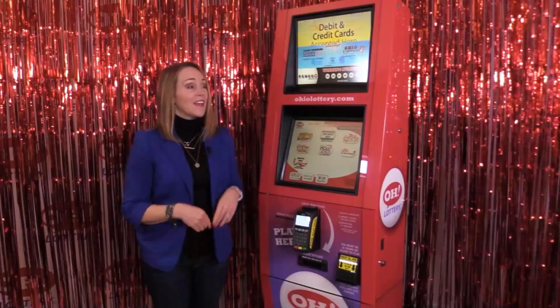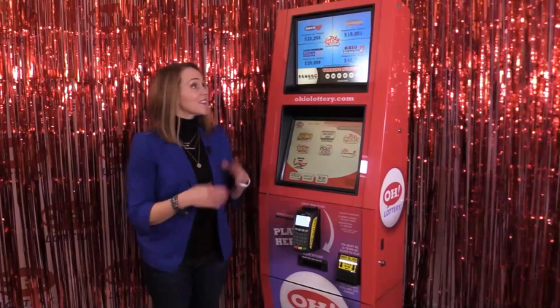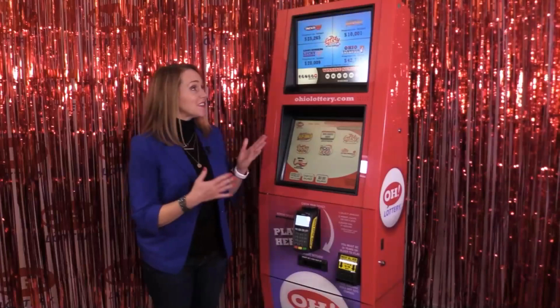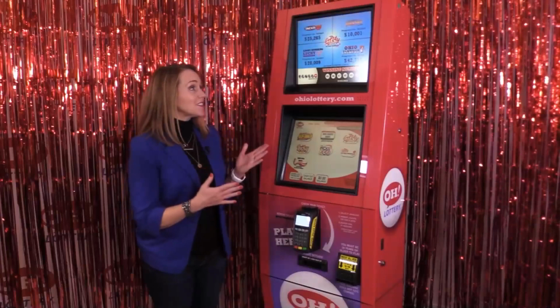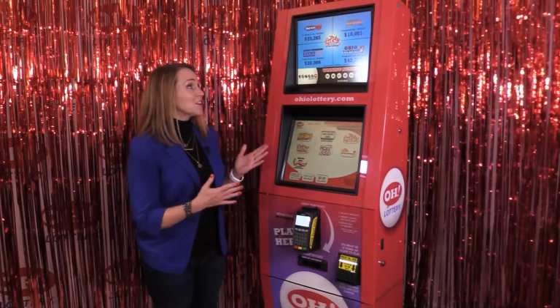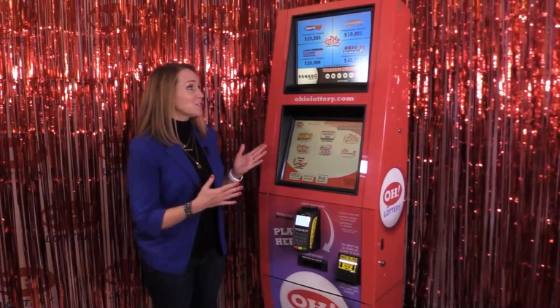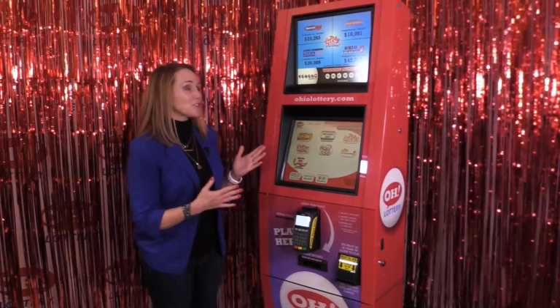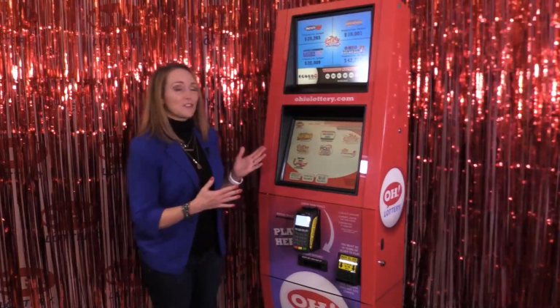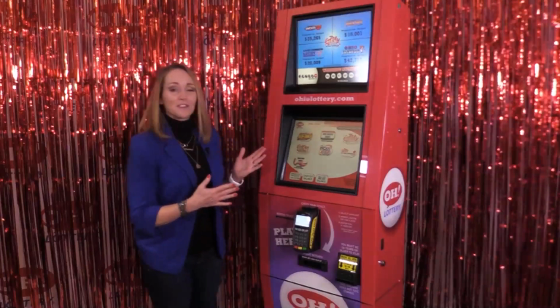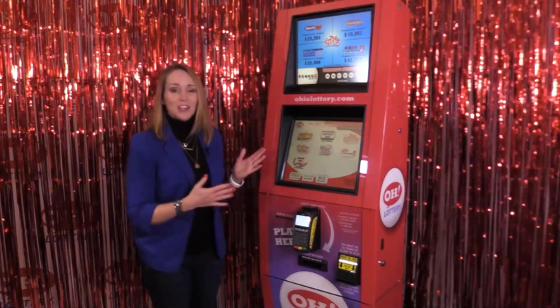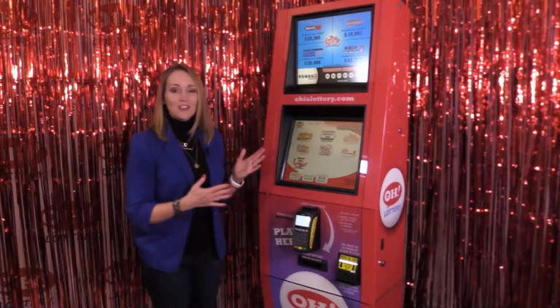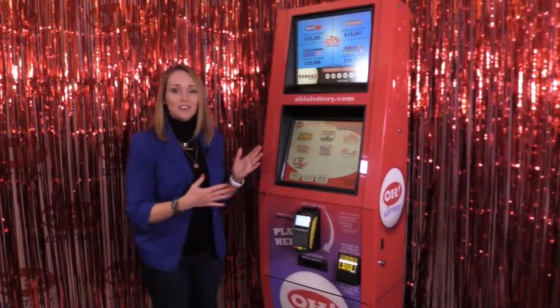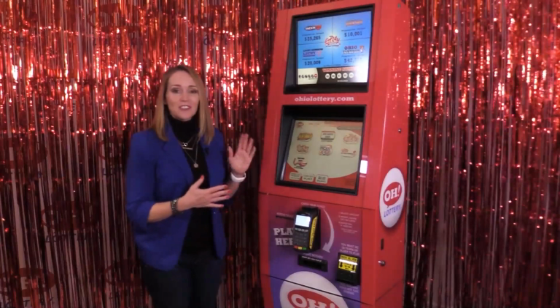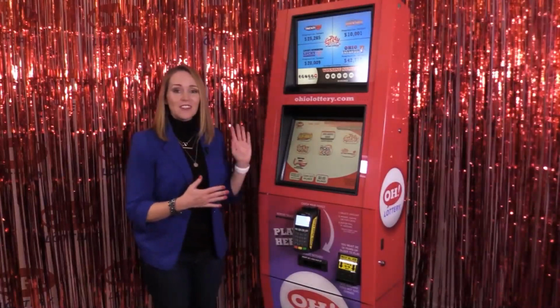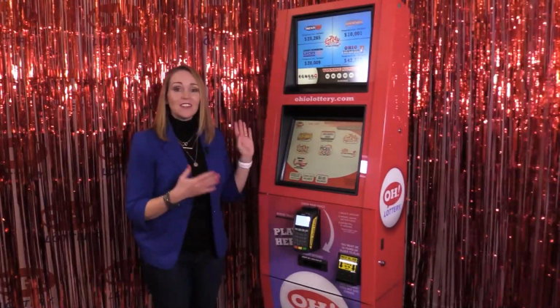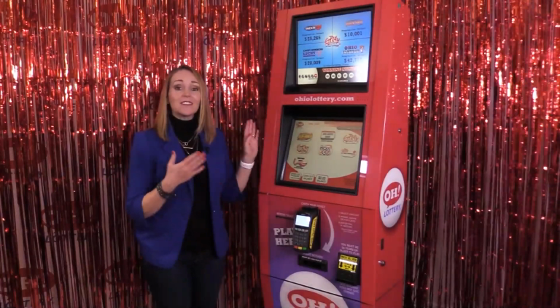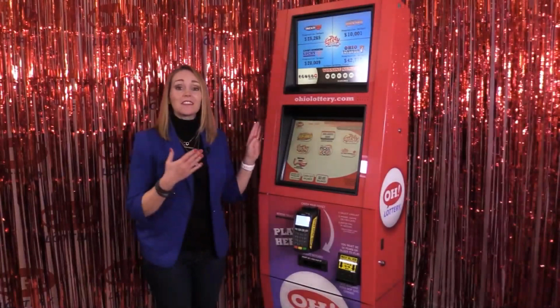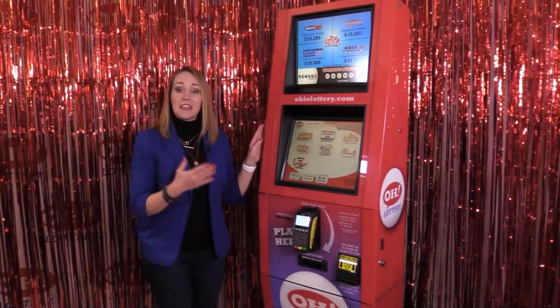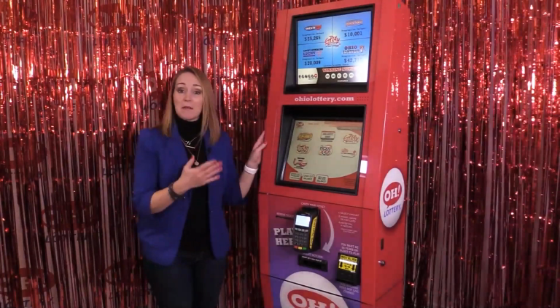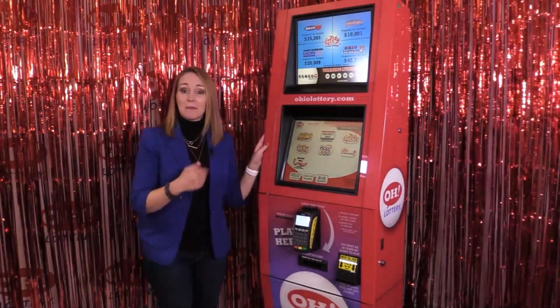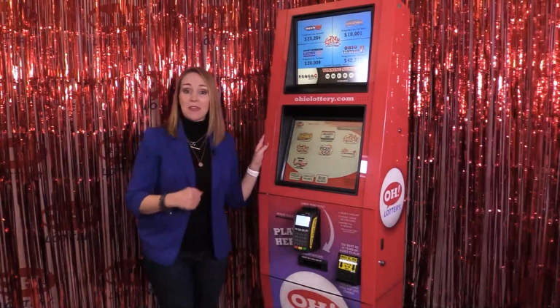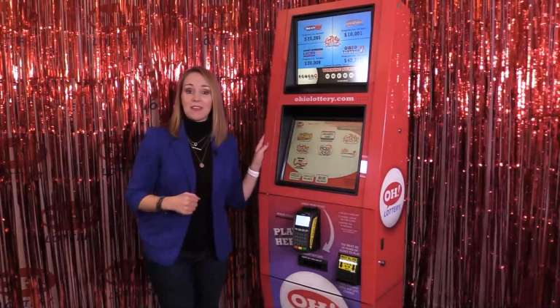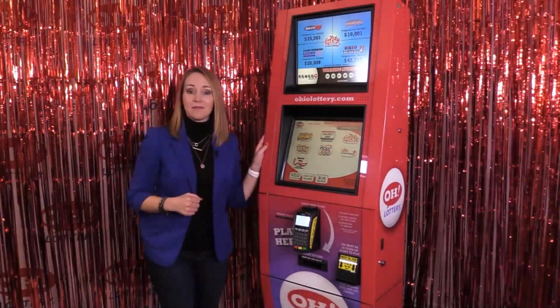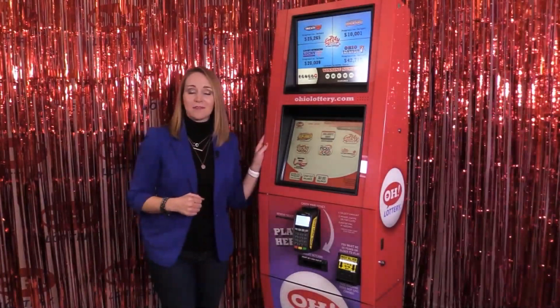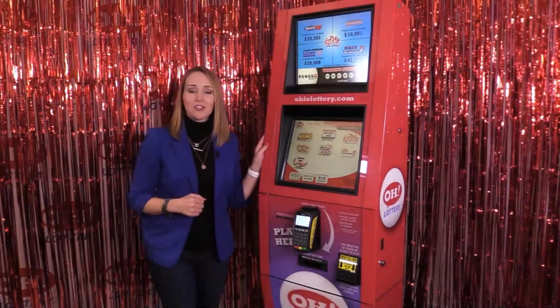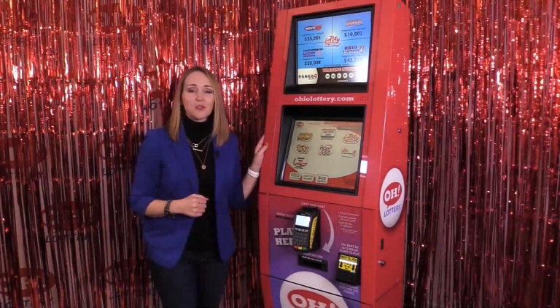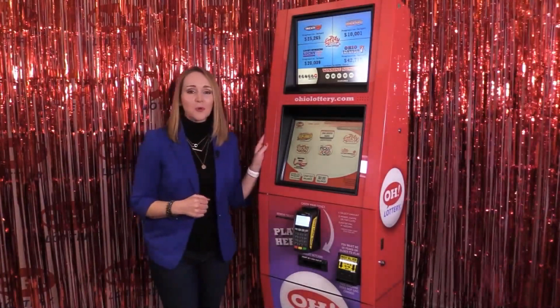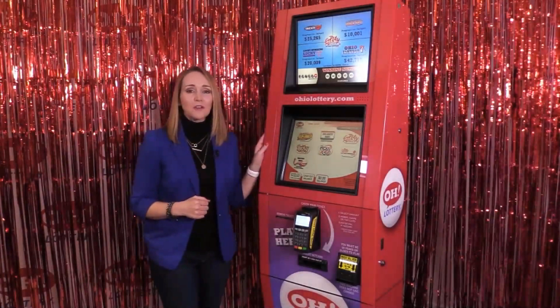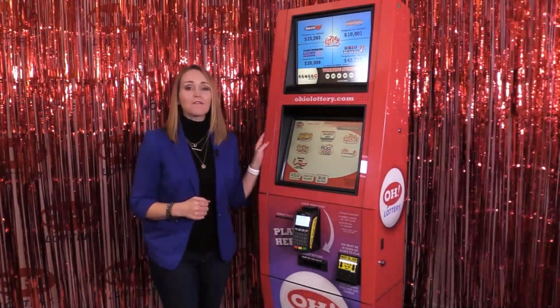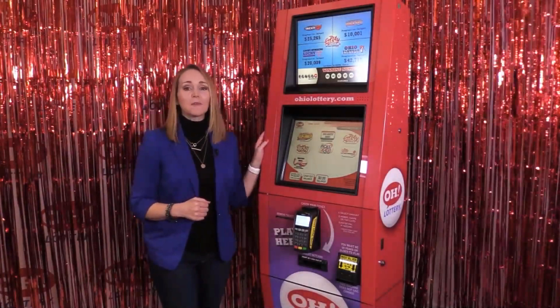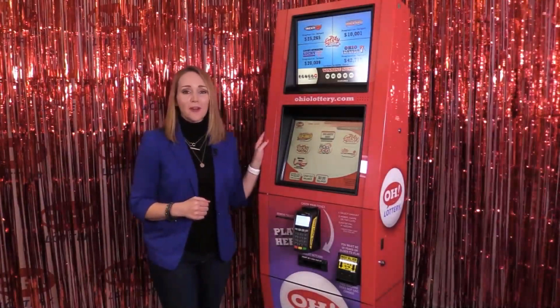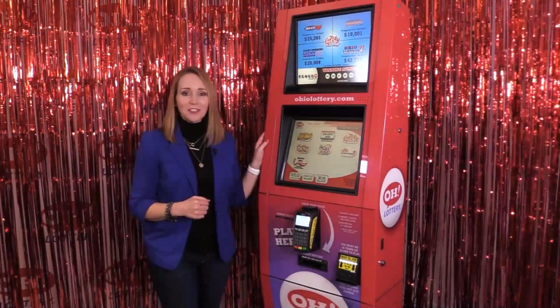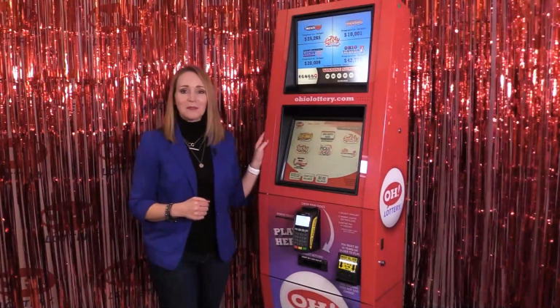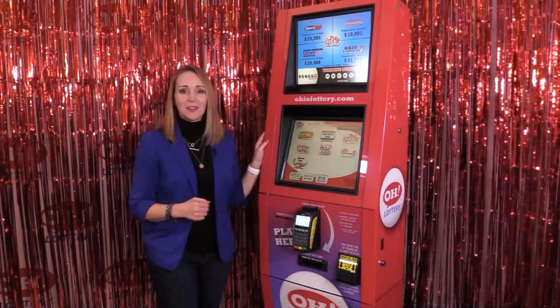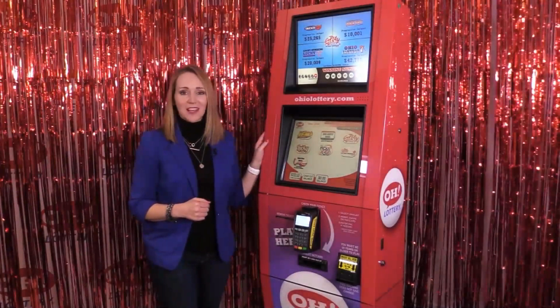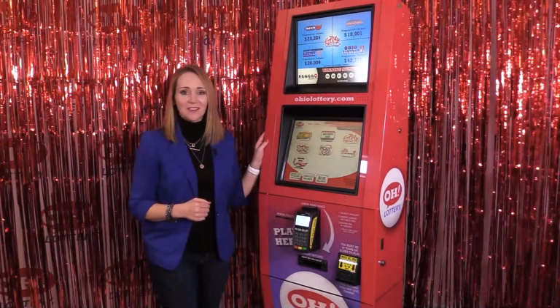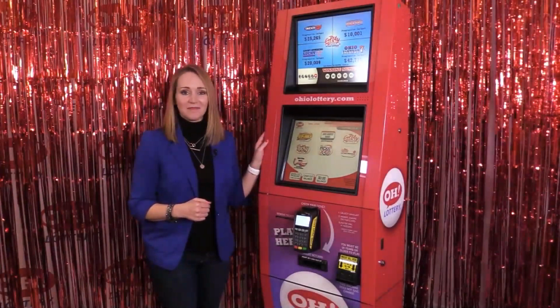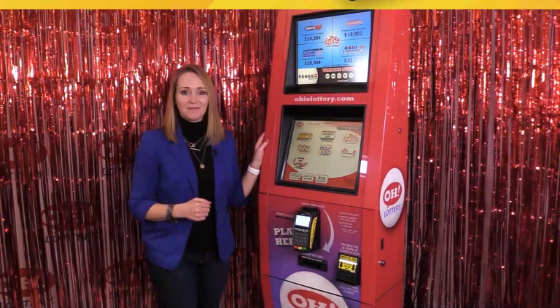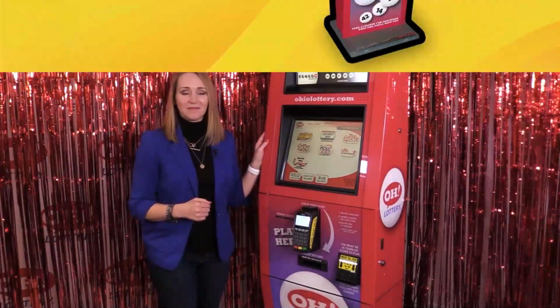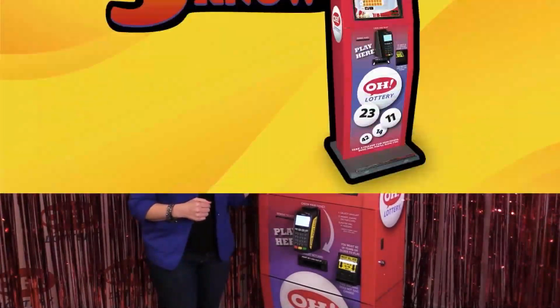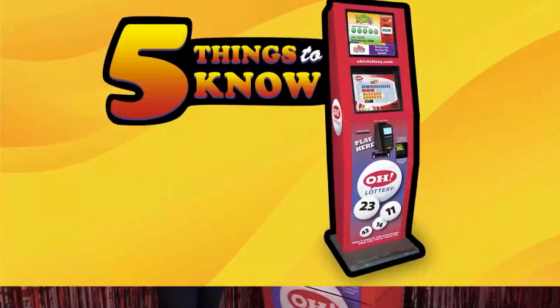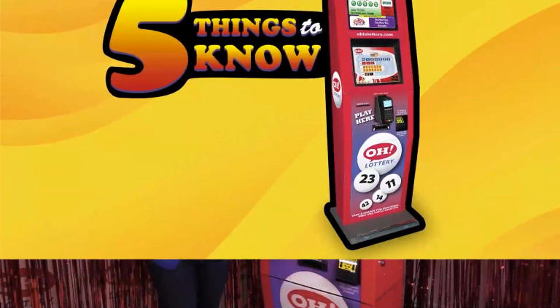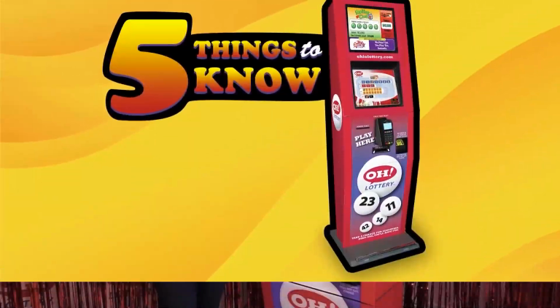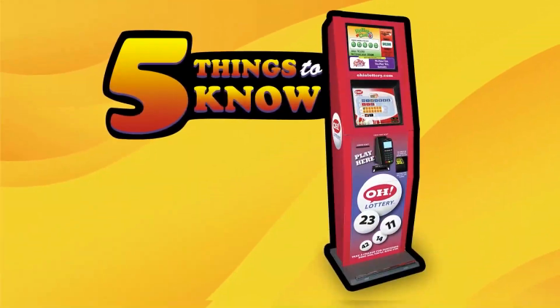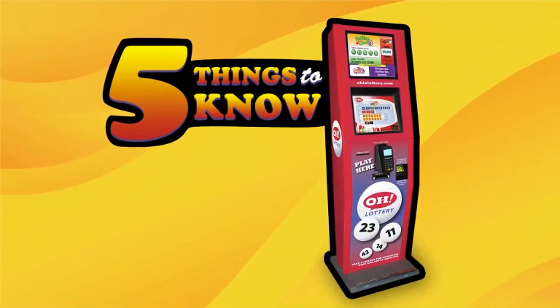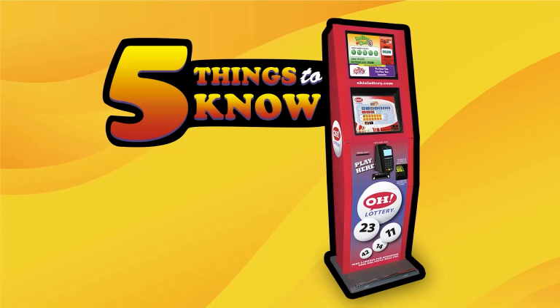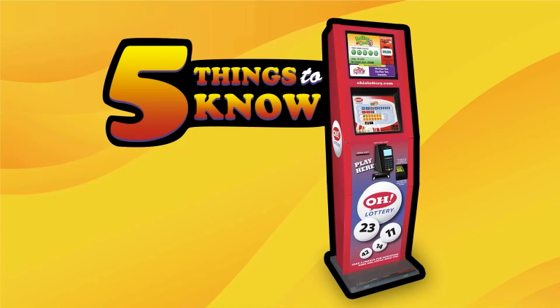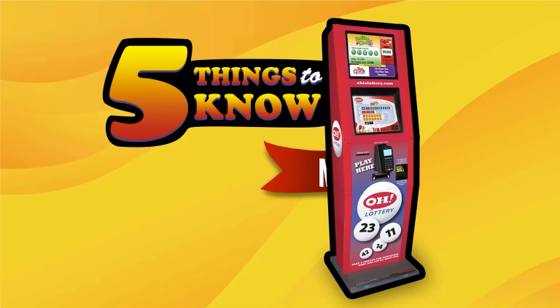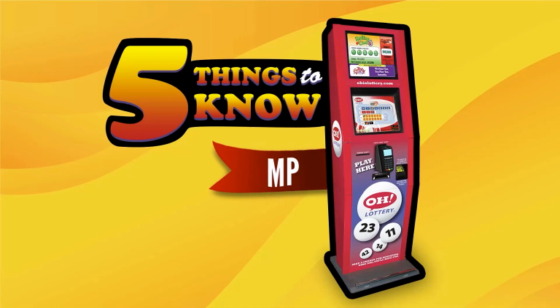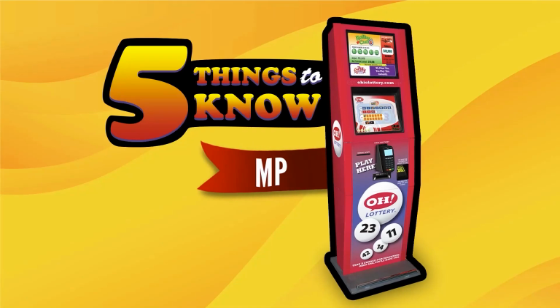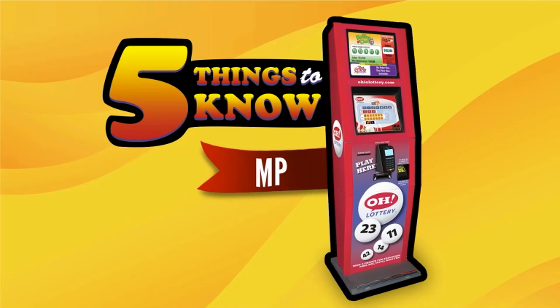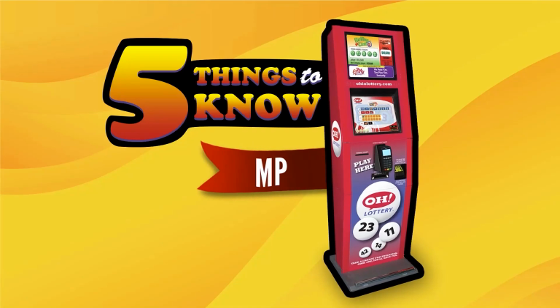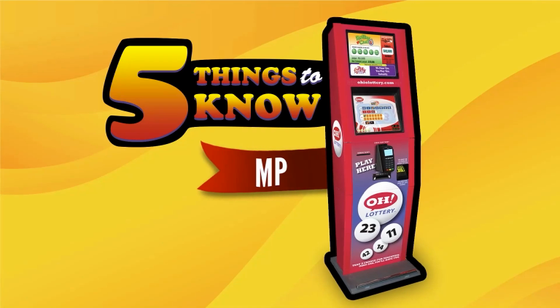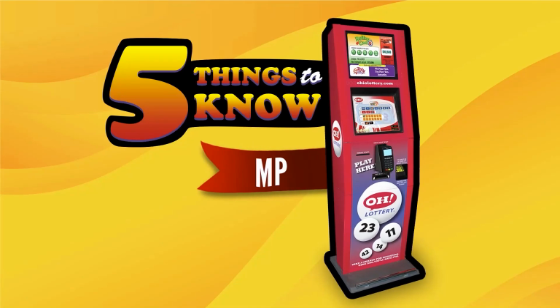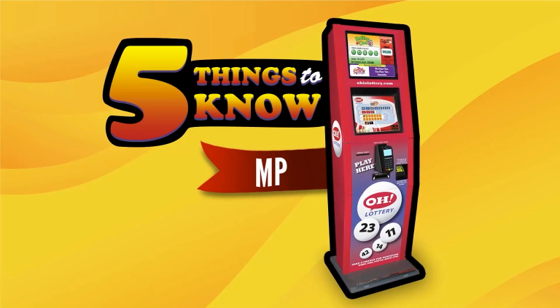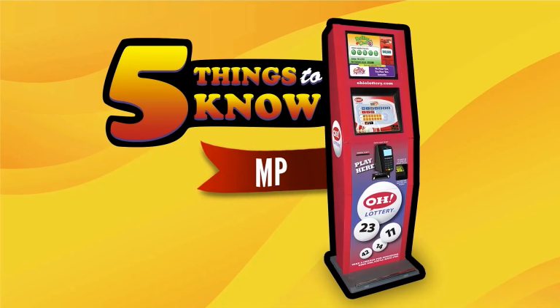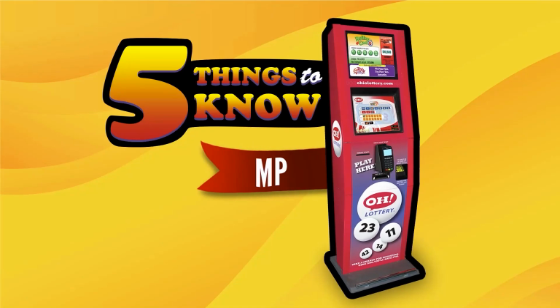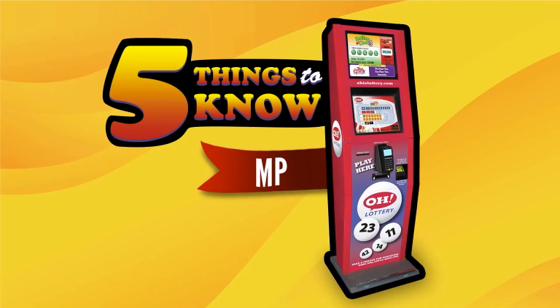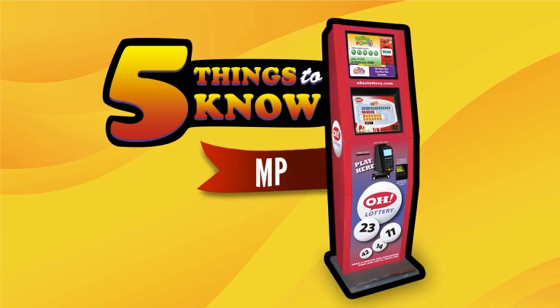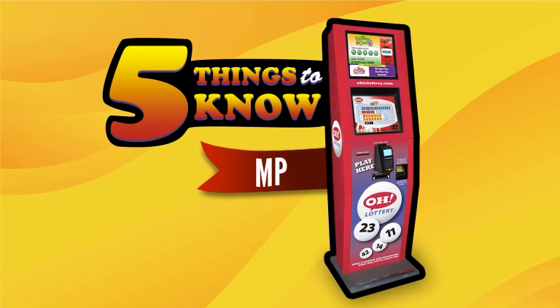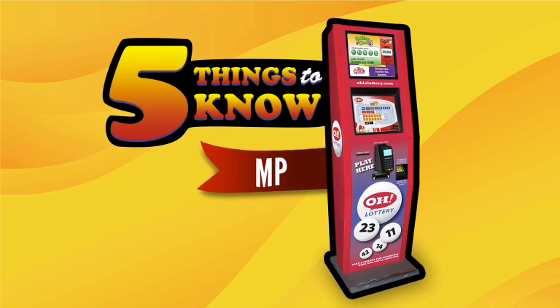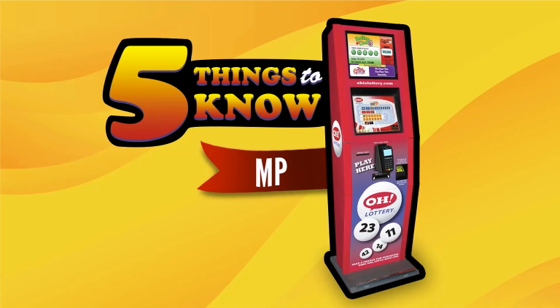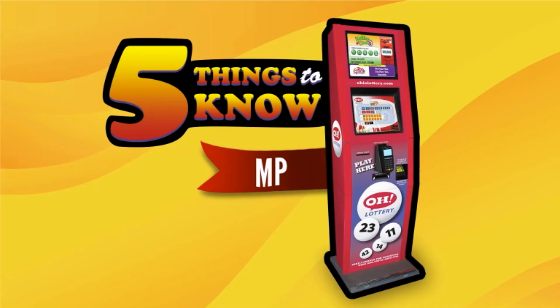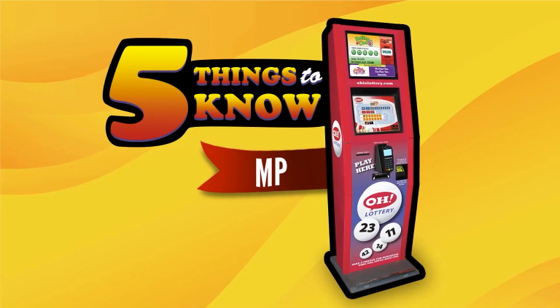This self-serve station is the MP, short for Multiplay. Here are the top five tips for using the MP.